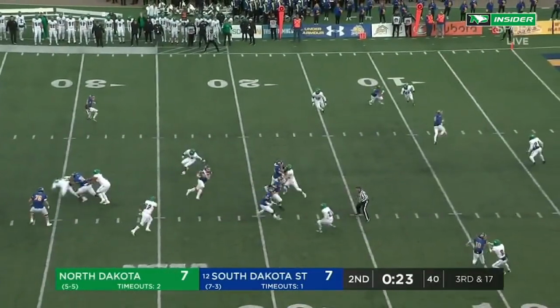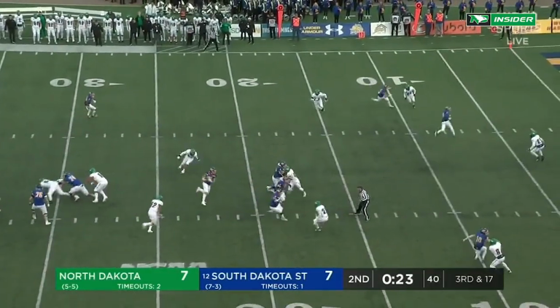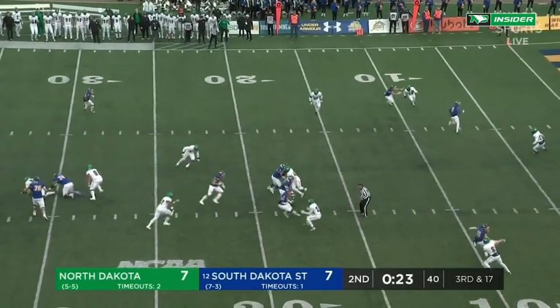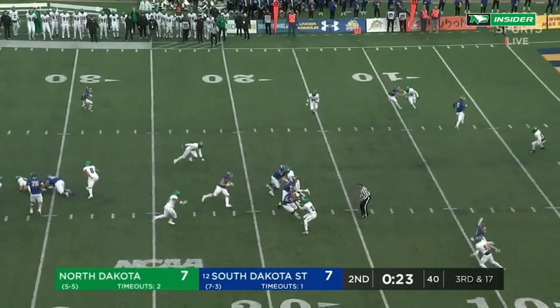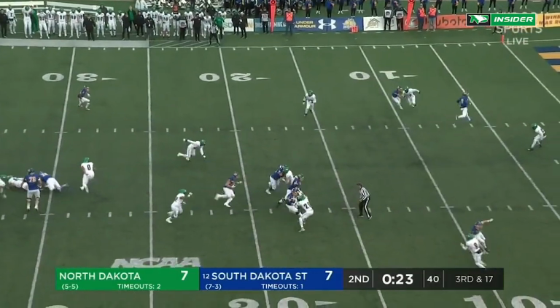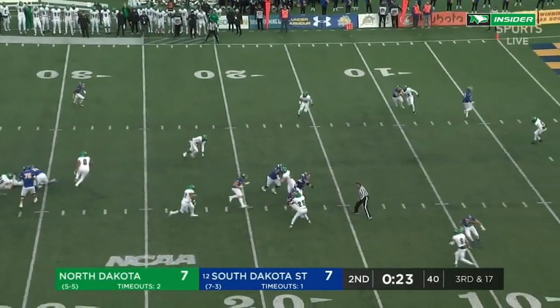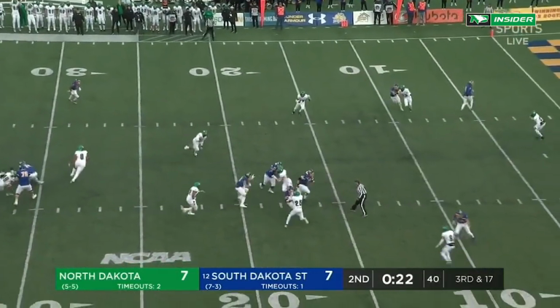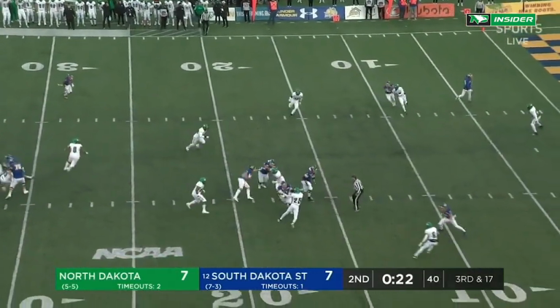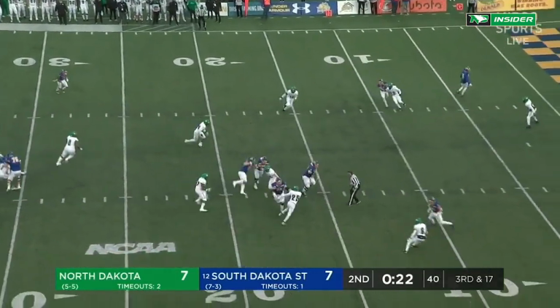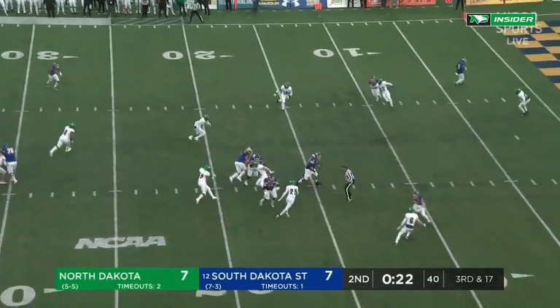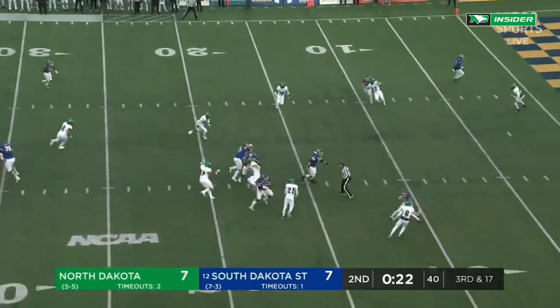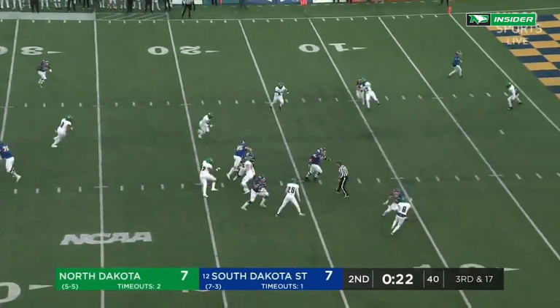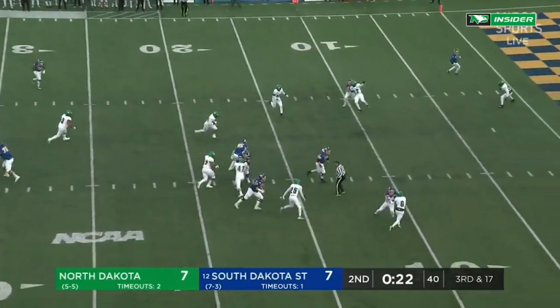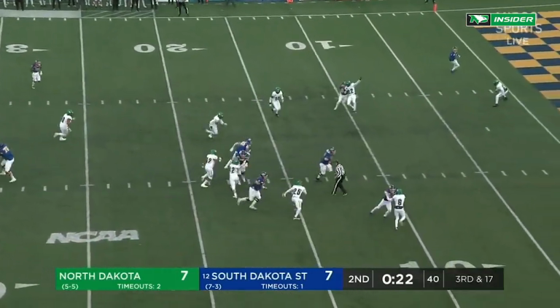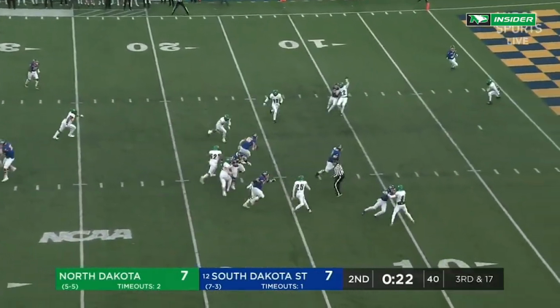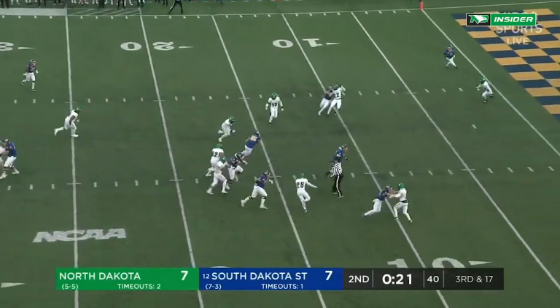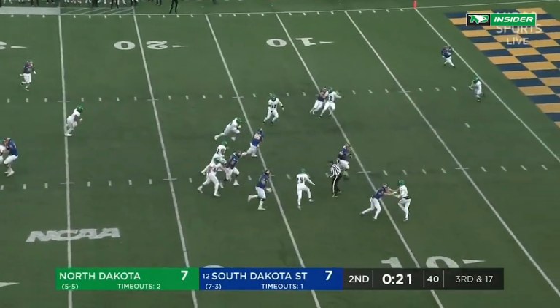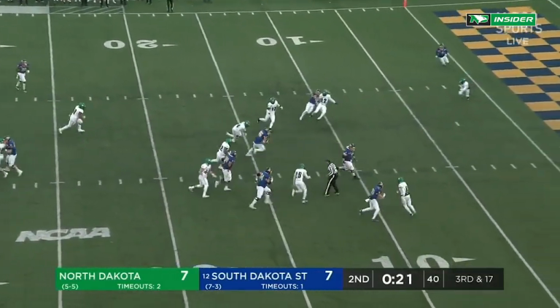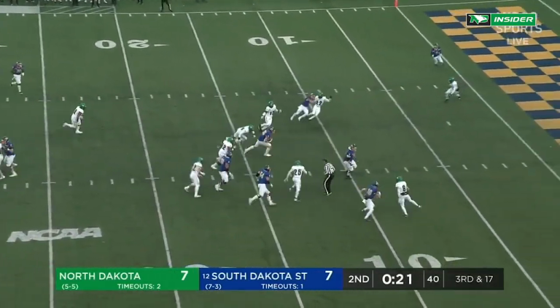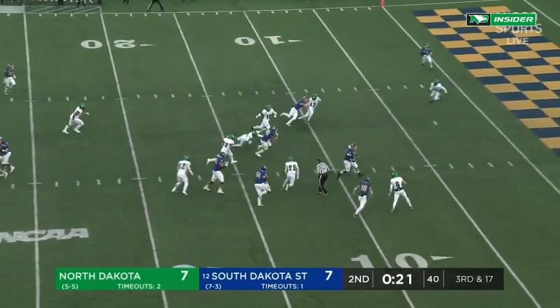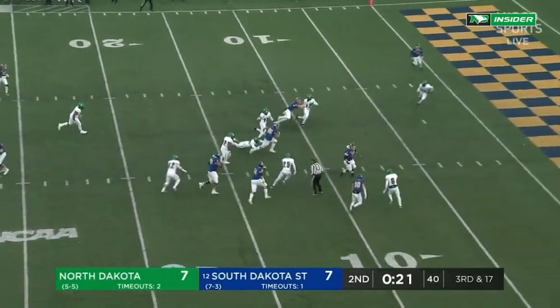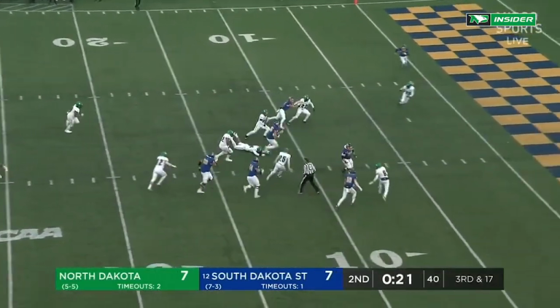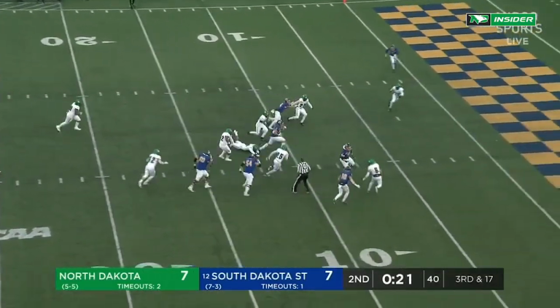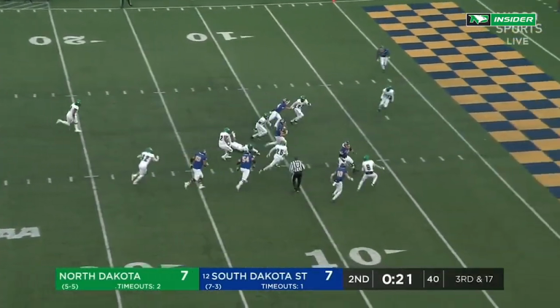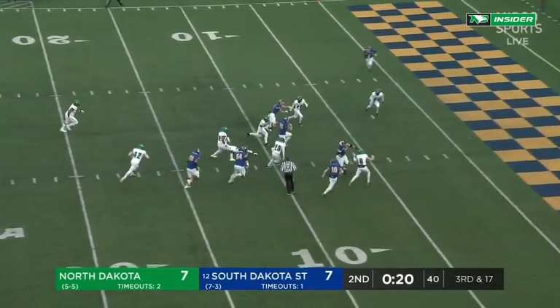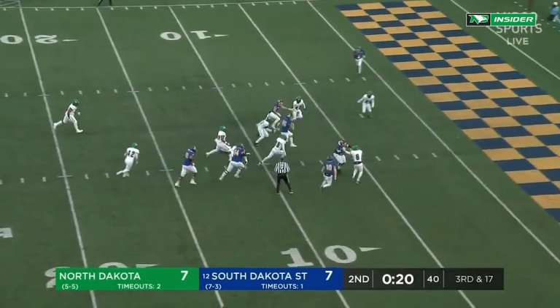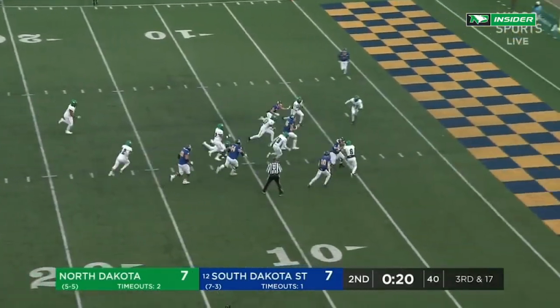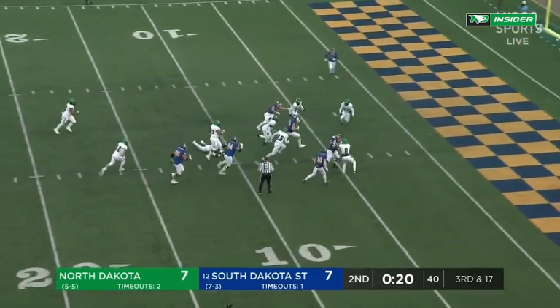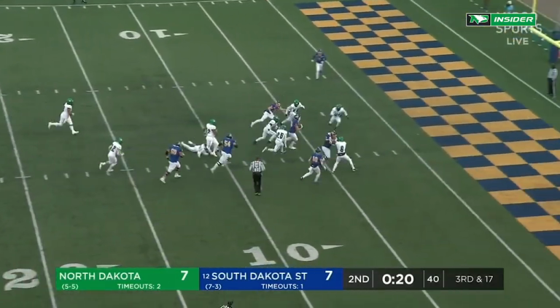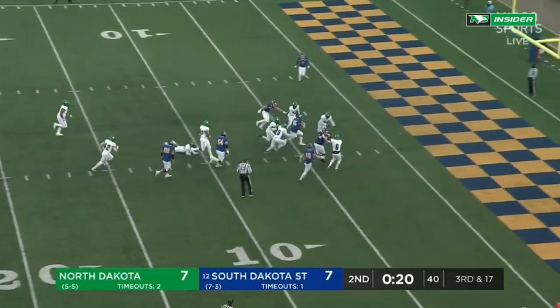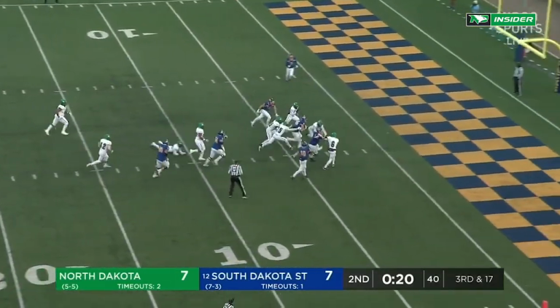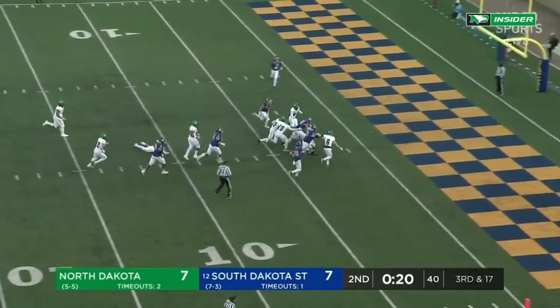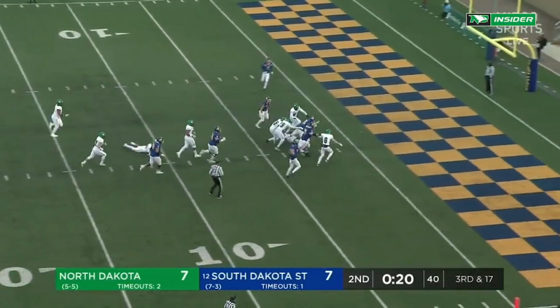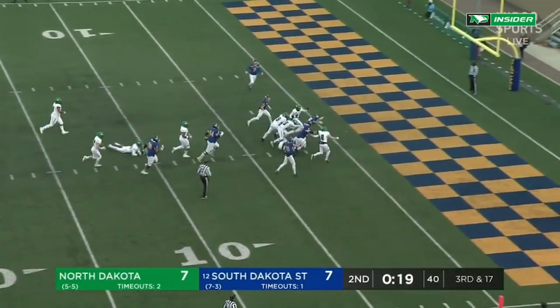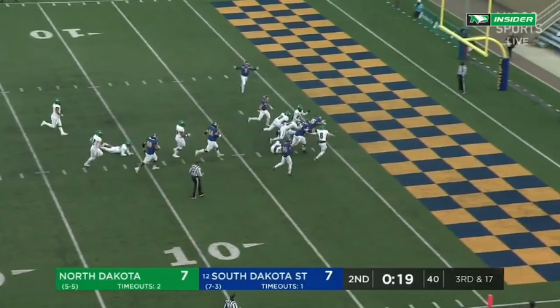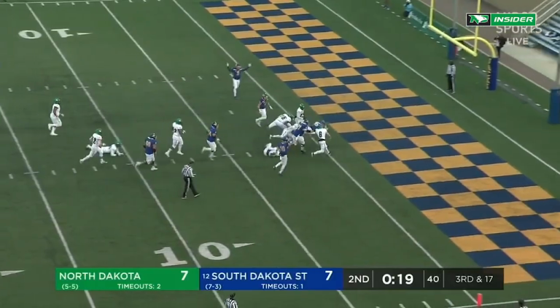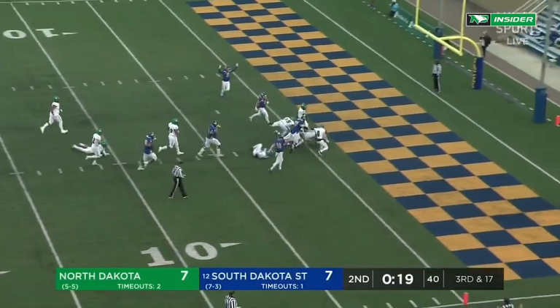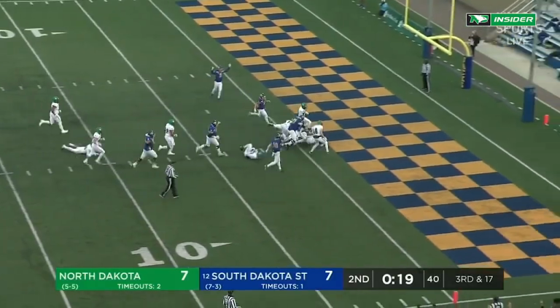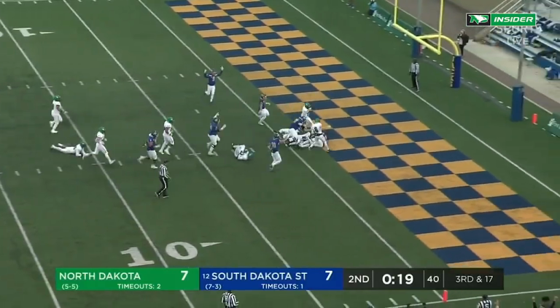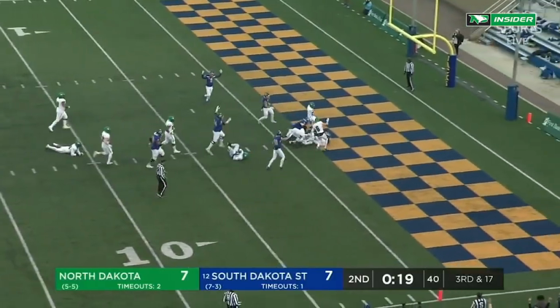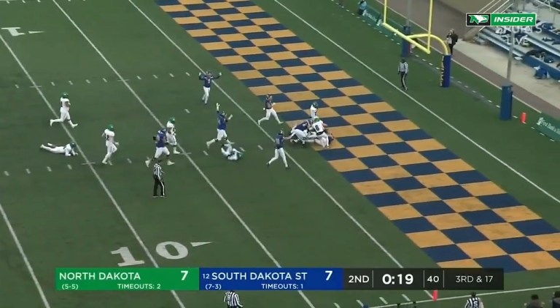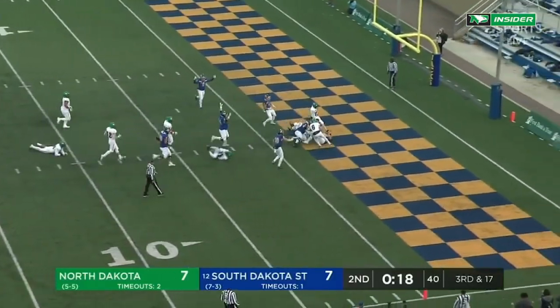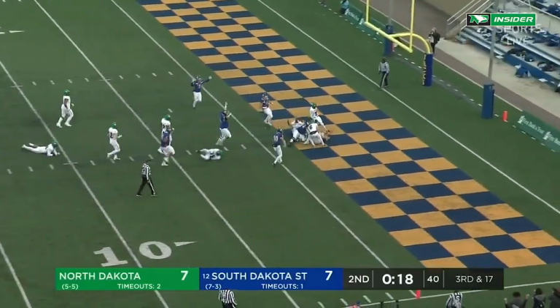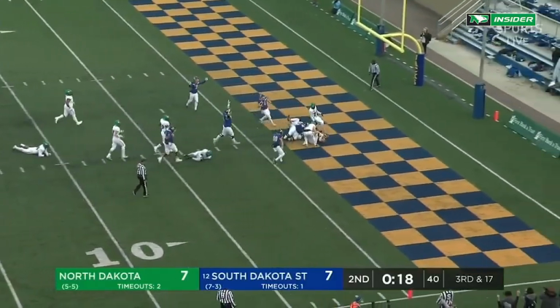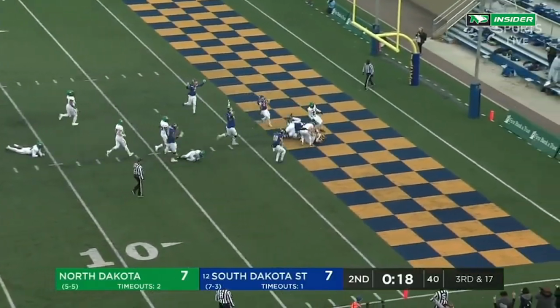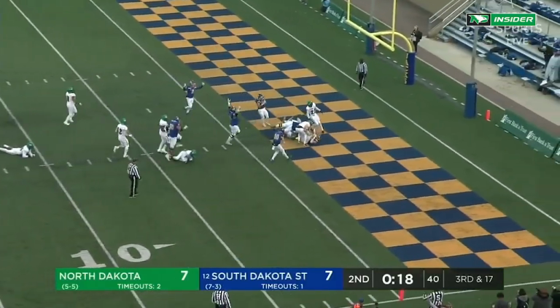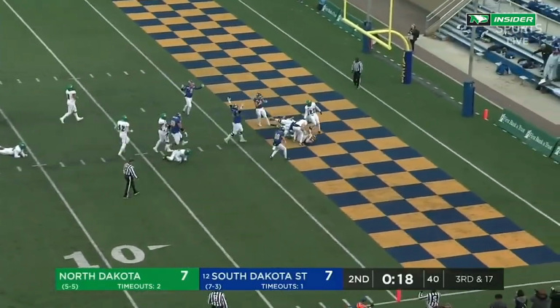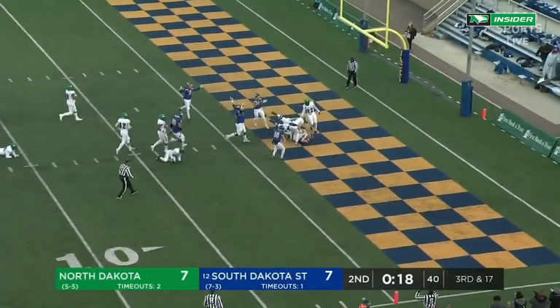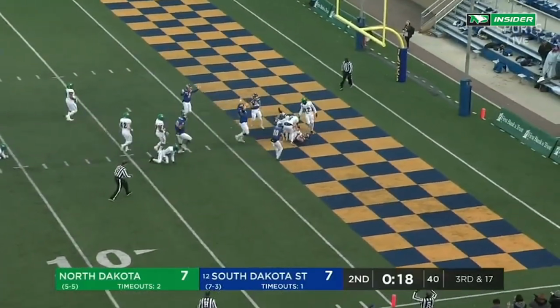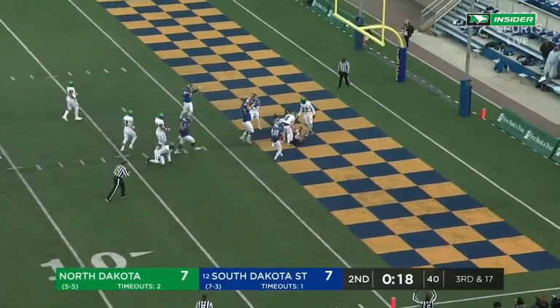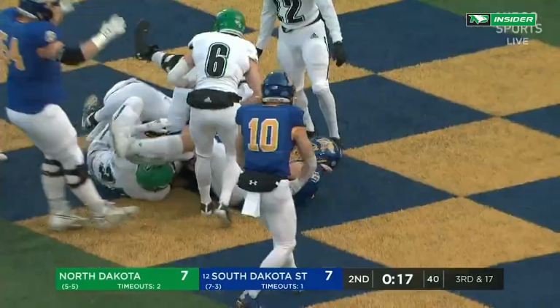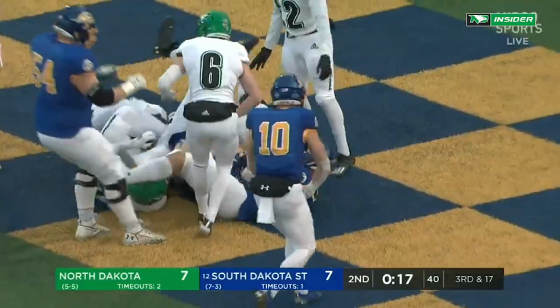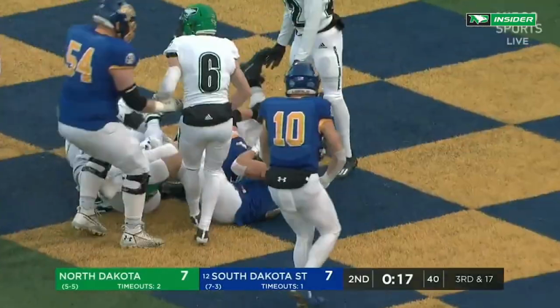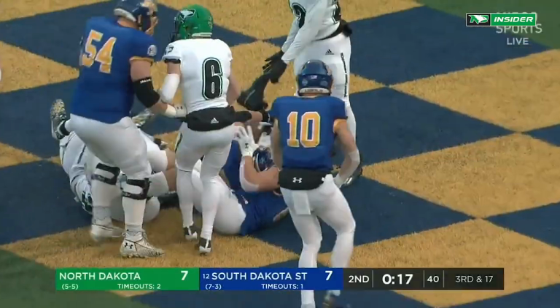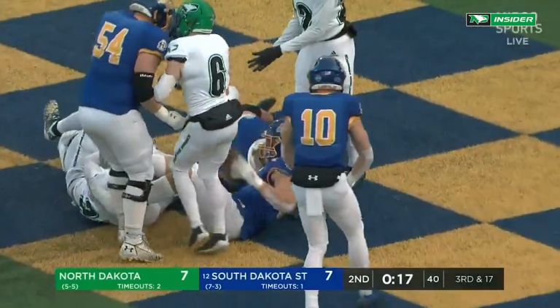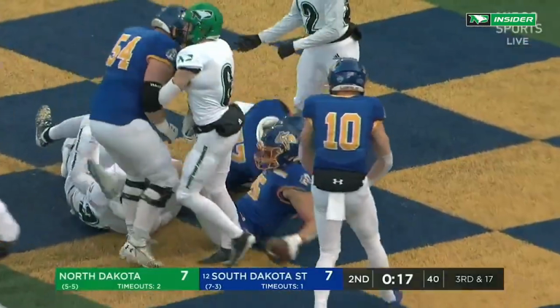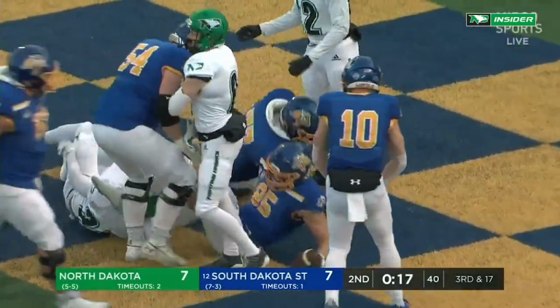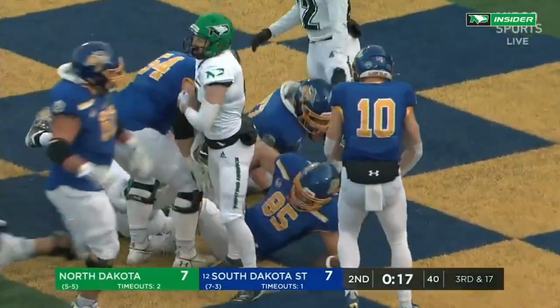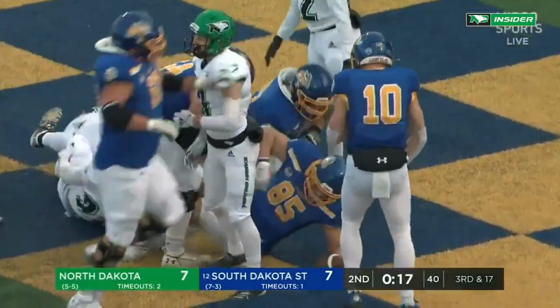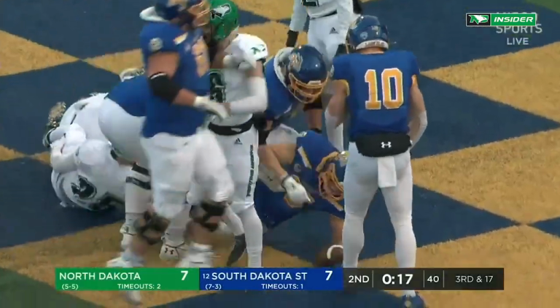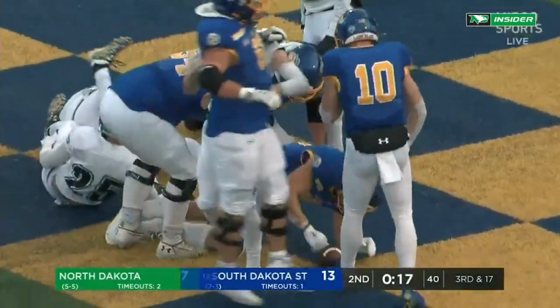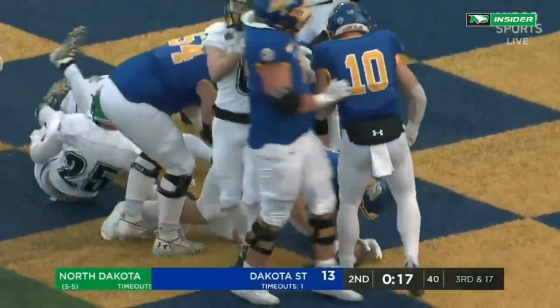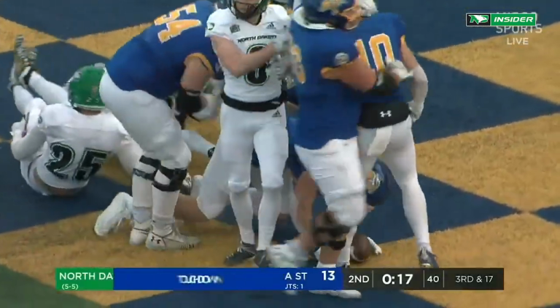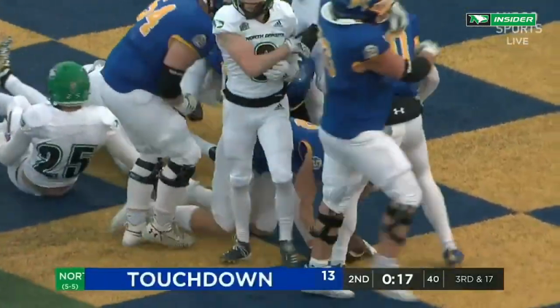Inside to Kraft — another dicey throw, but Tucker Kraft is going all the way for the touchdown.